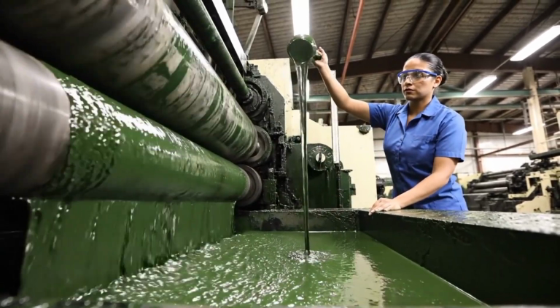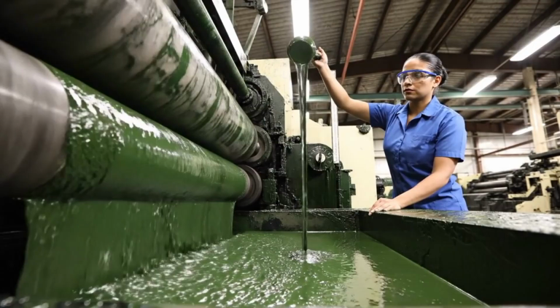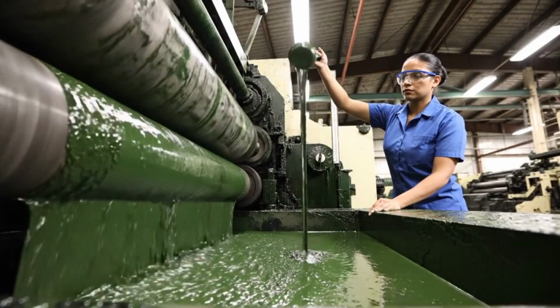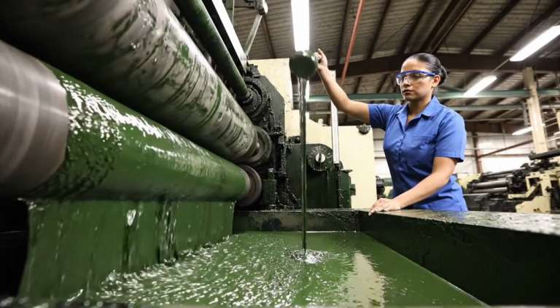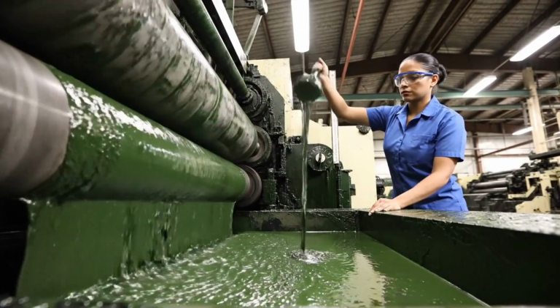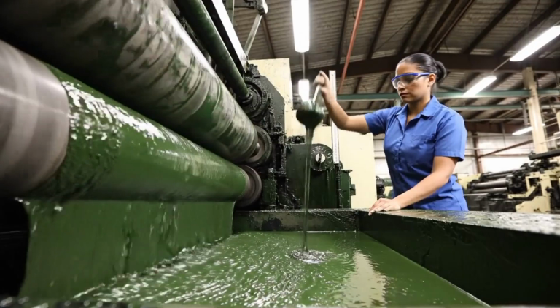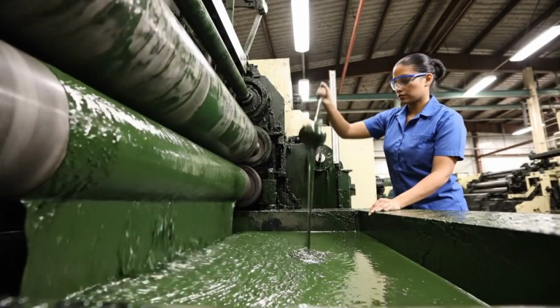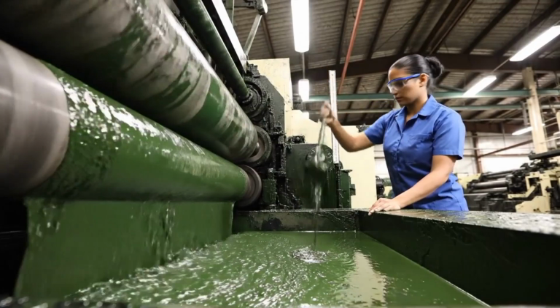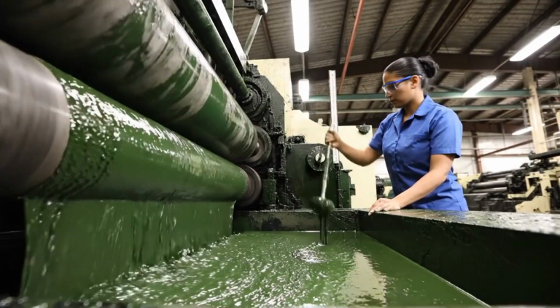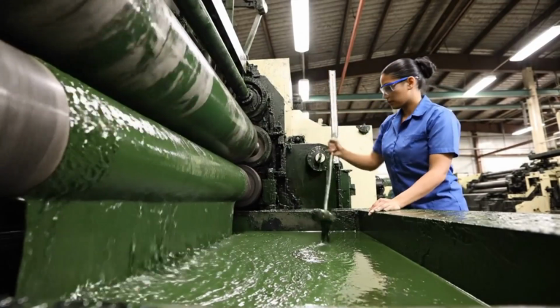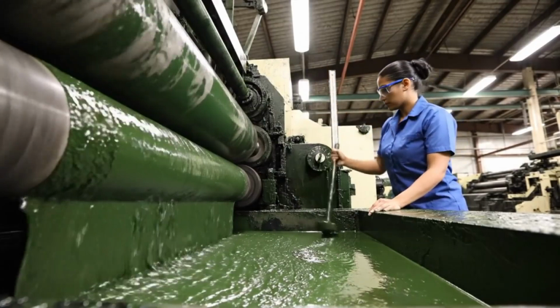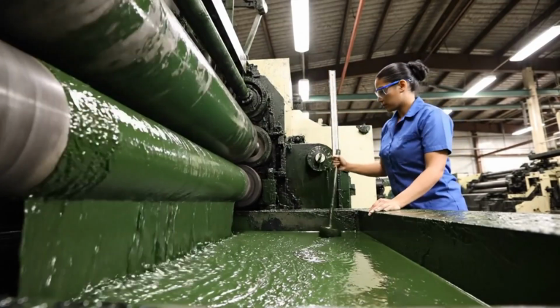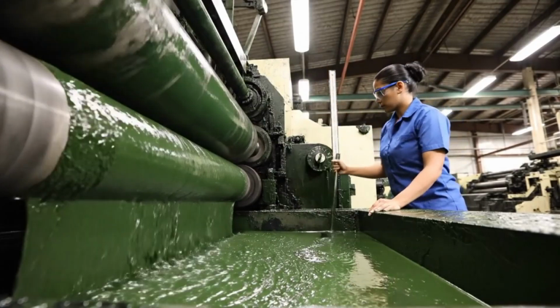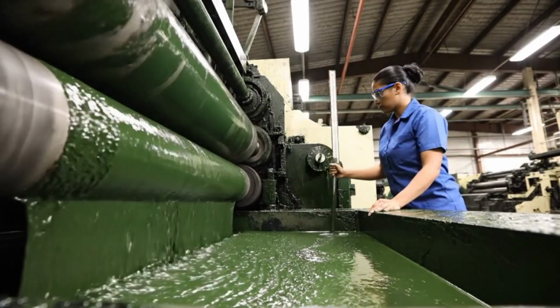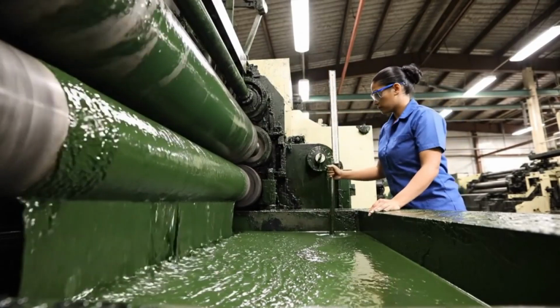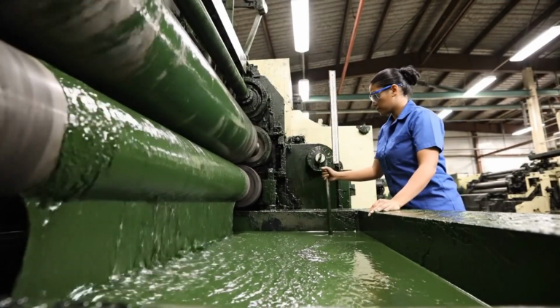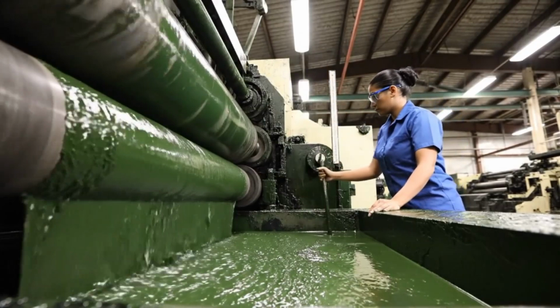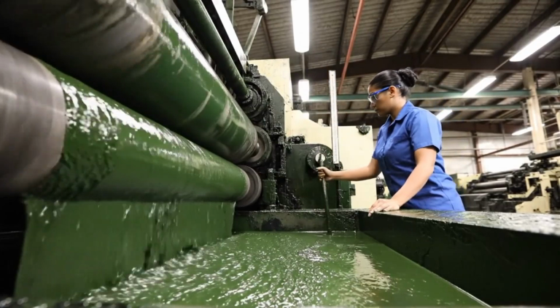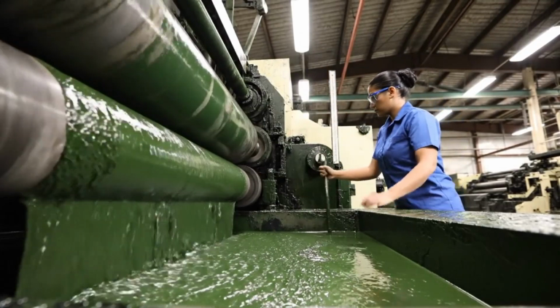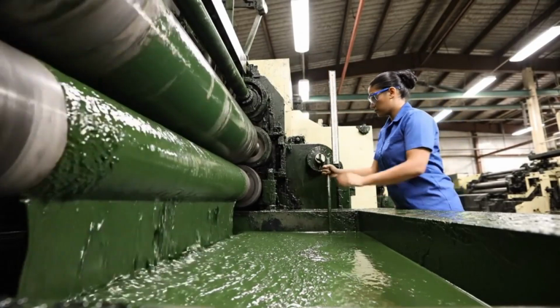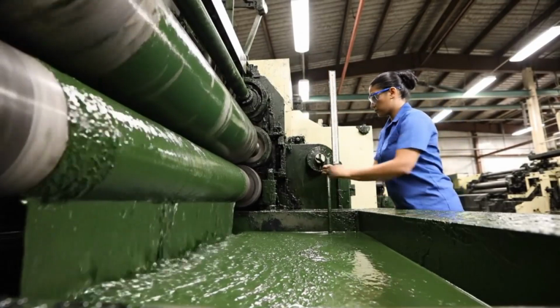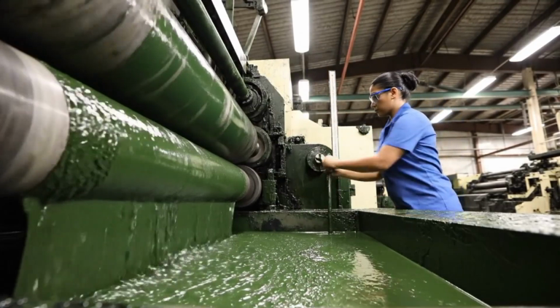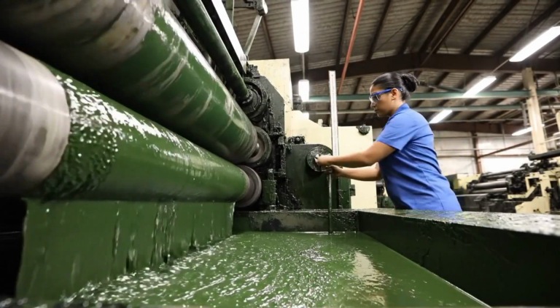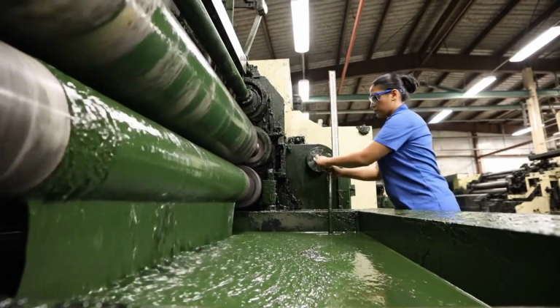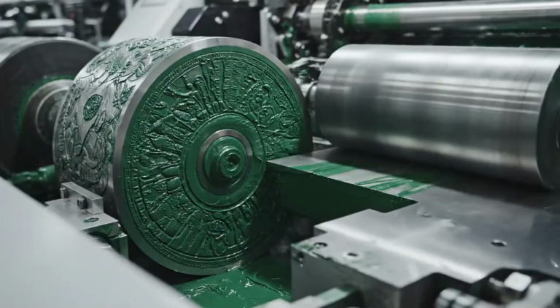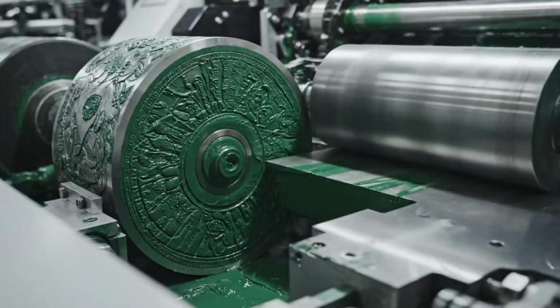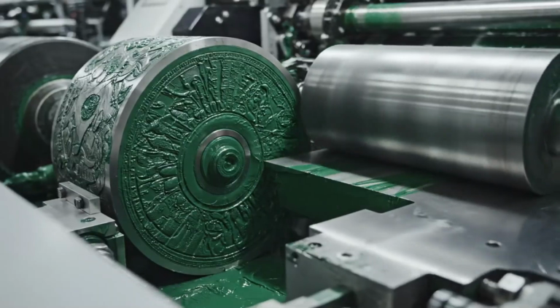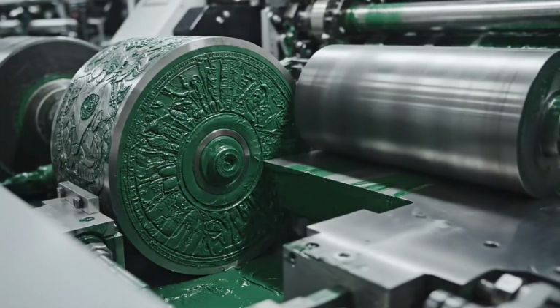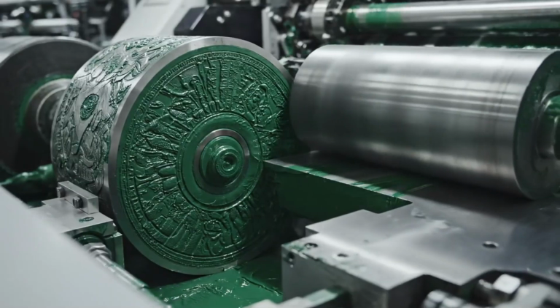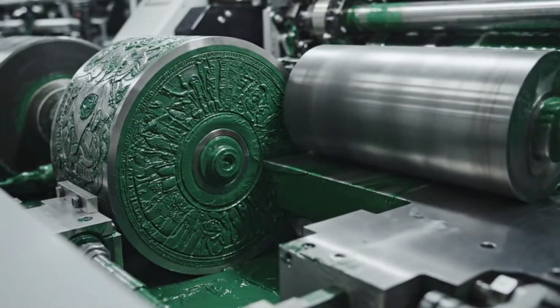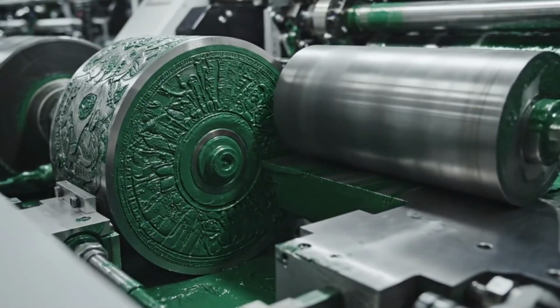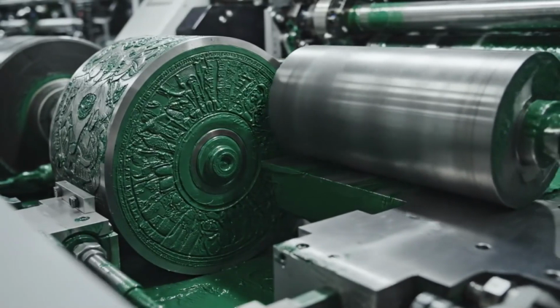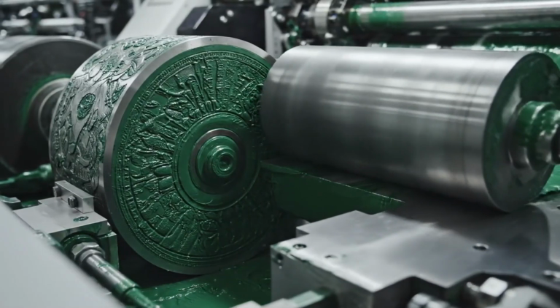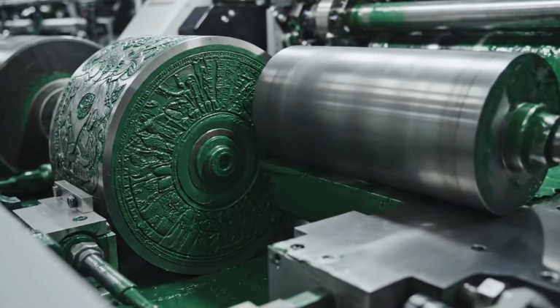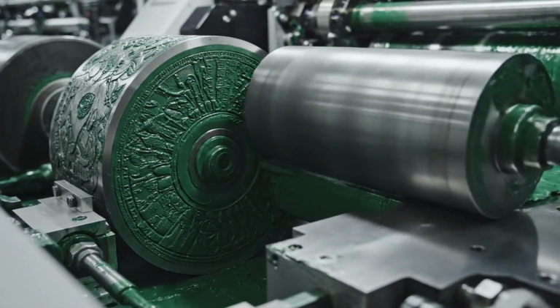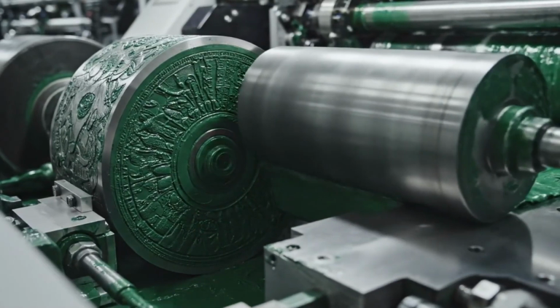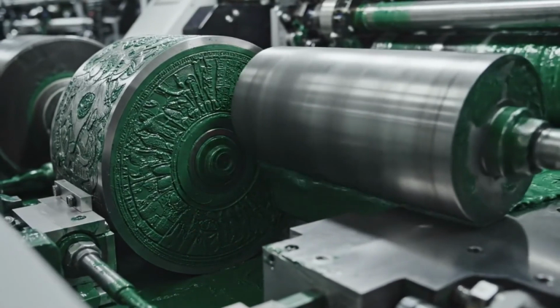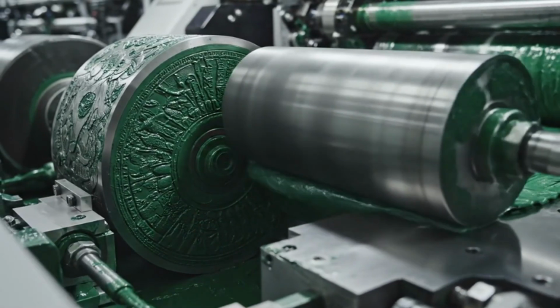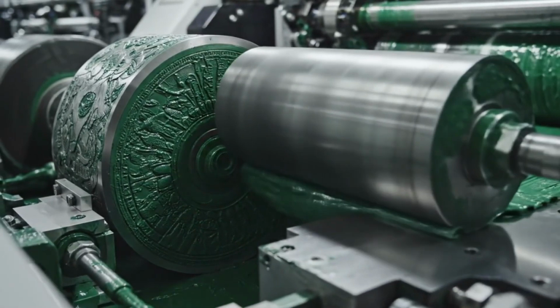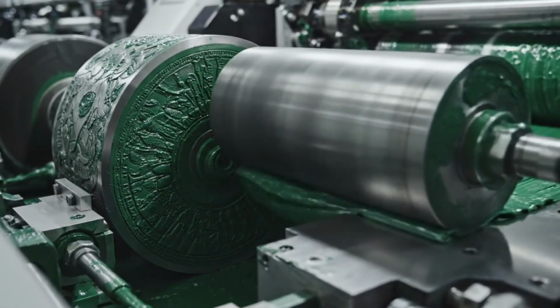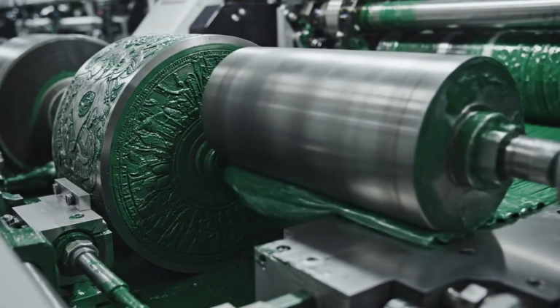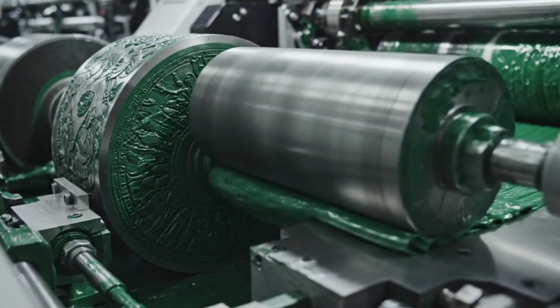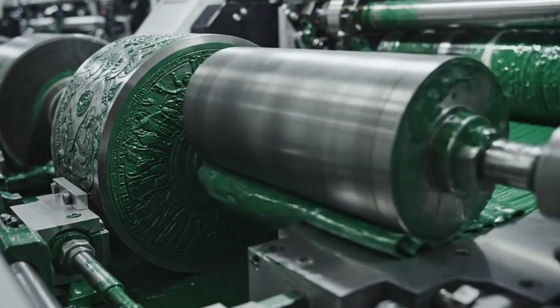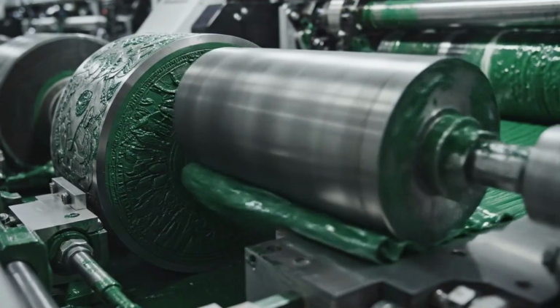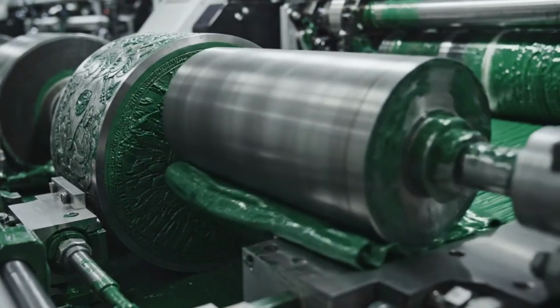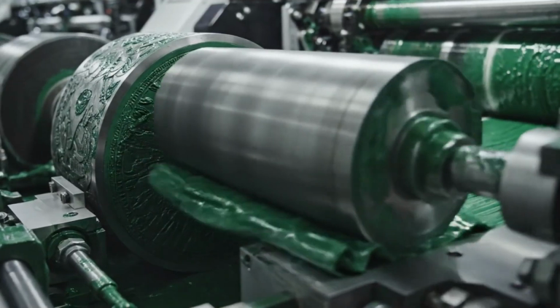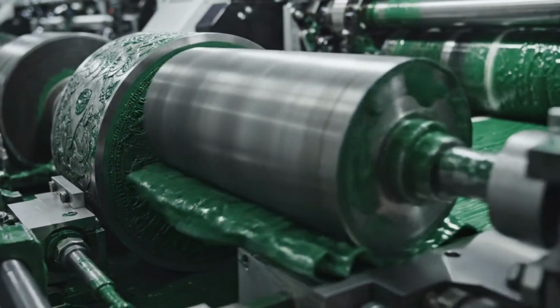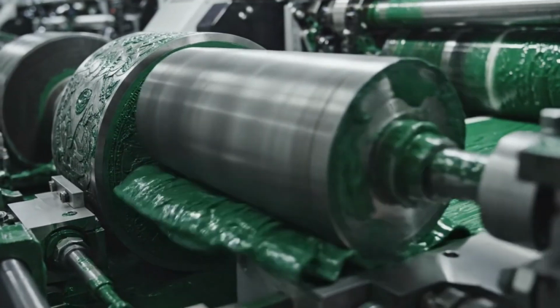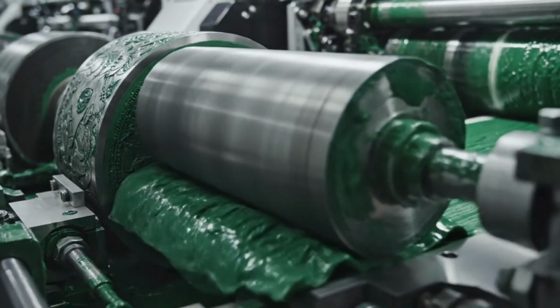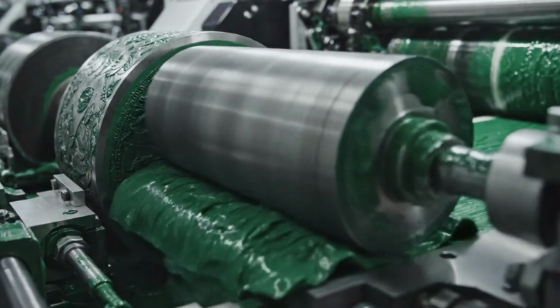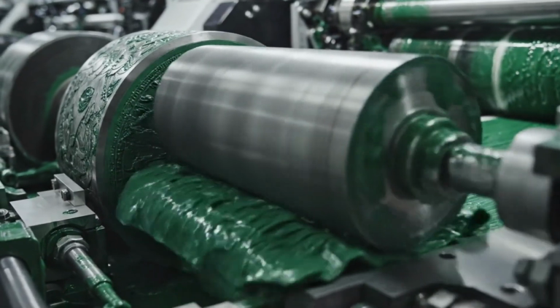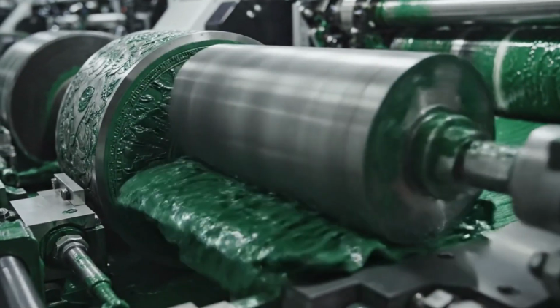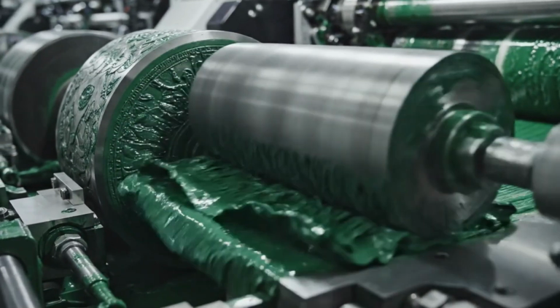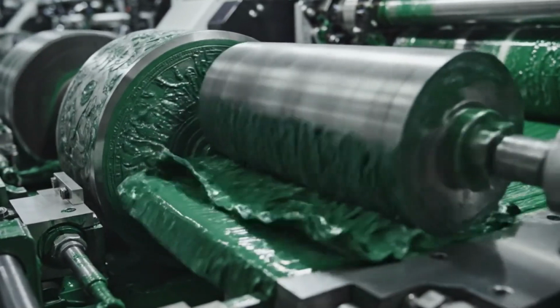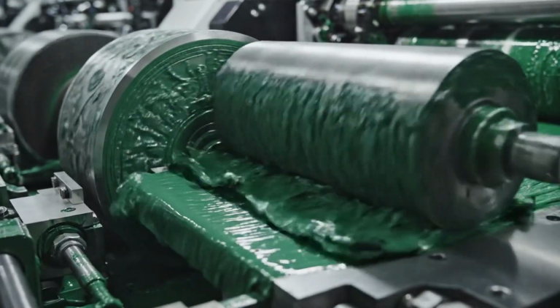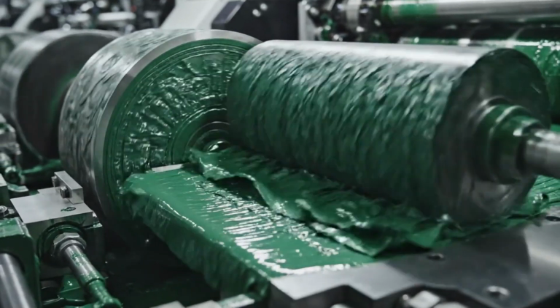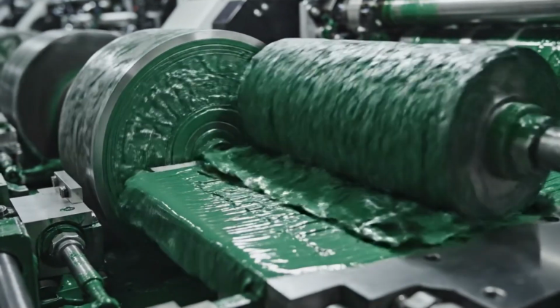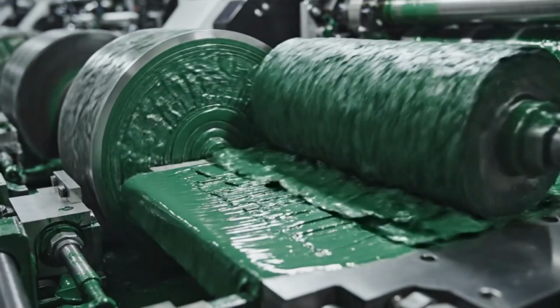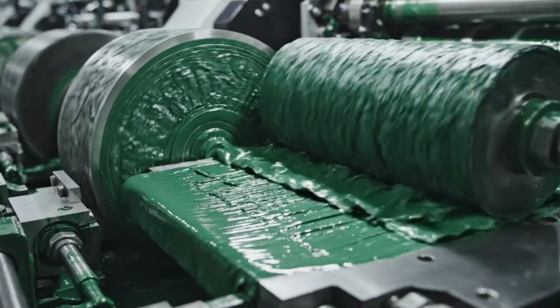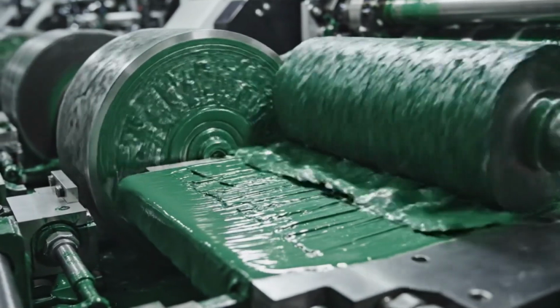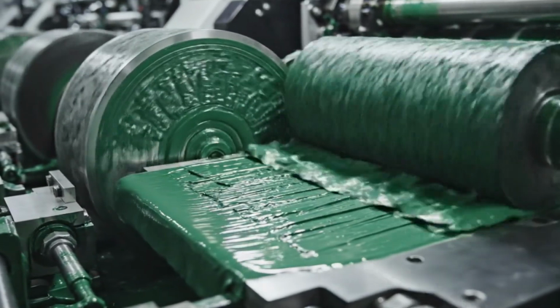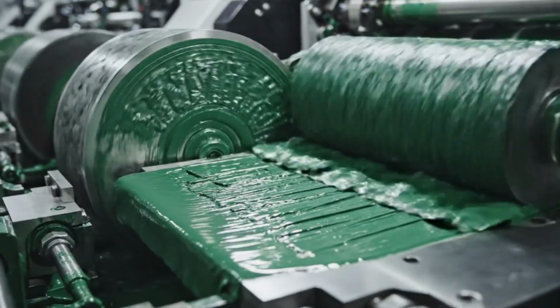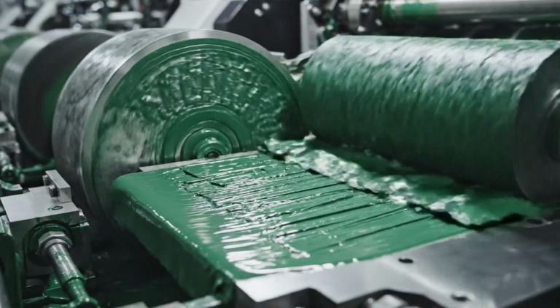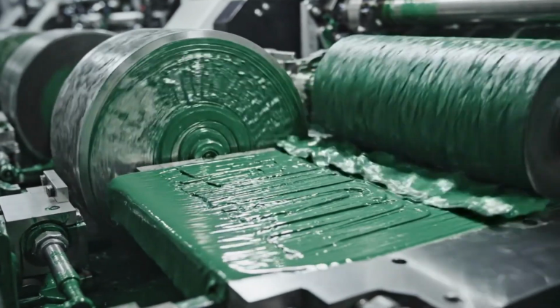Thick, viscous green ink is churned in the fountain, preparing to create the iconic greenback design on the reverse of the bills.